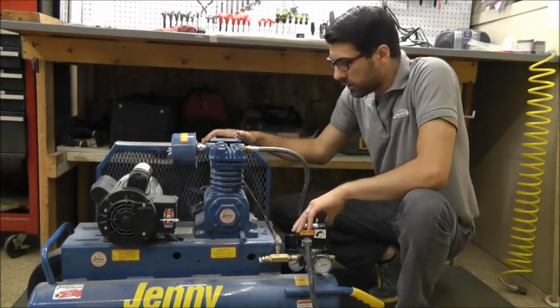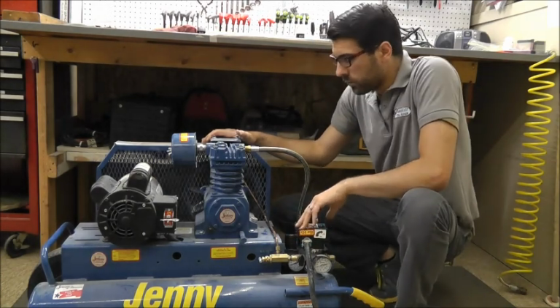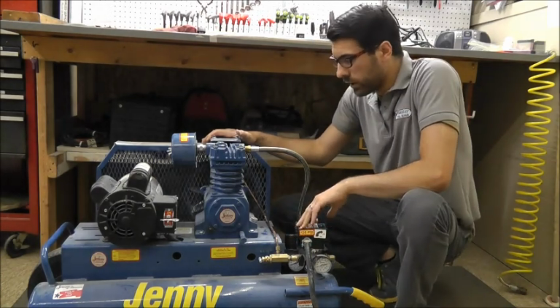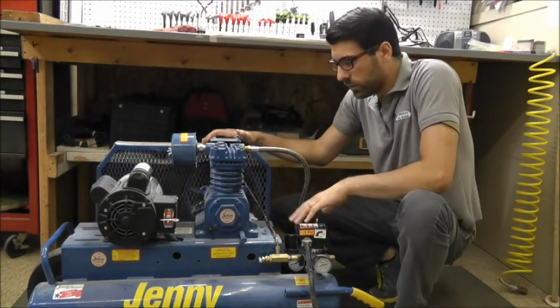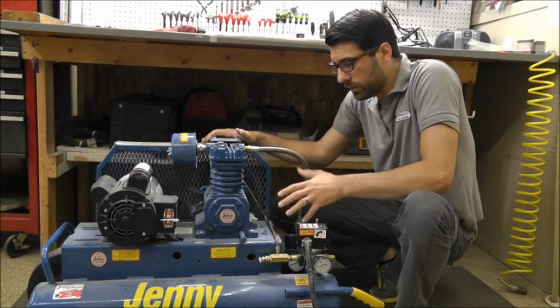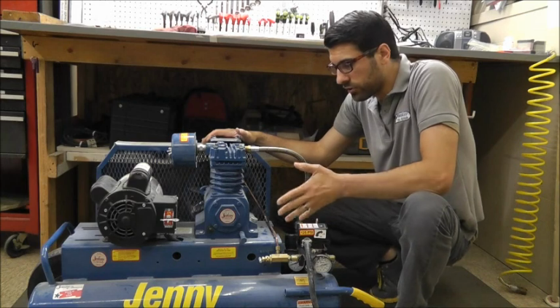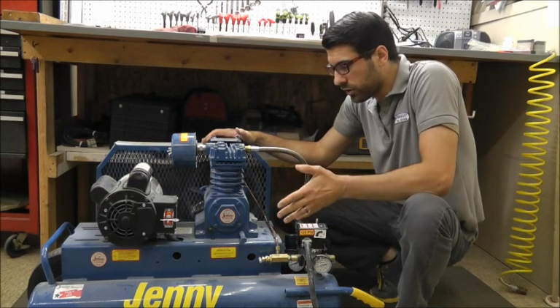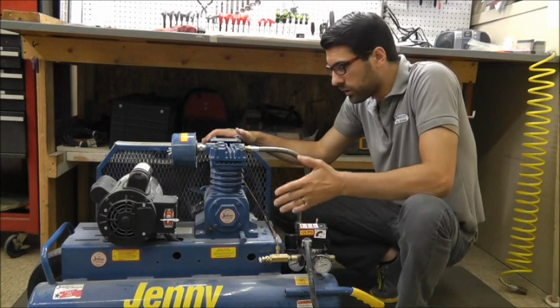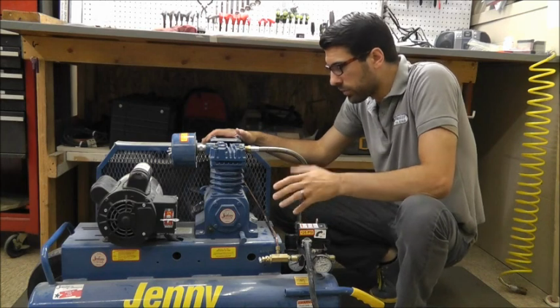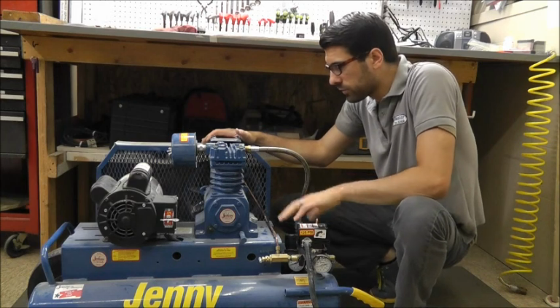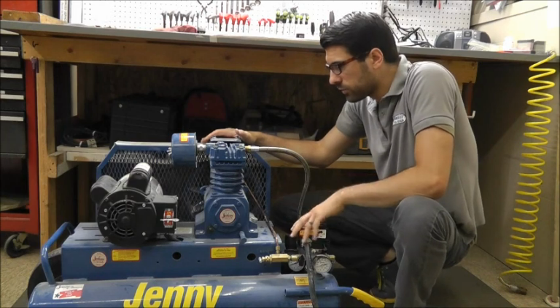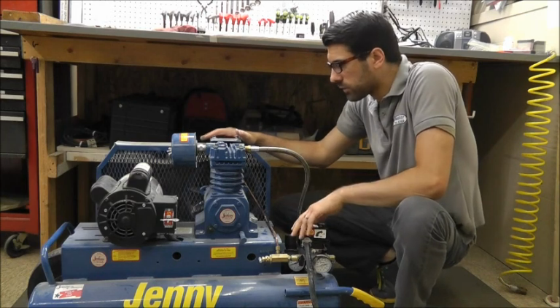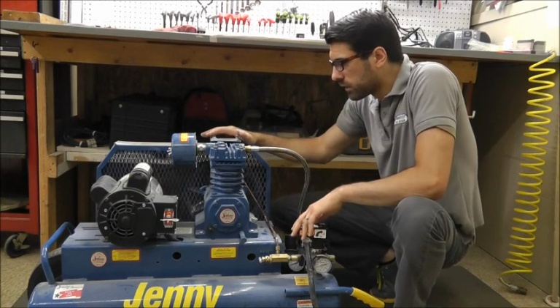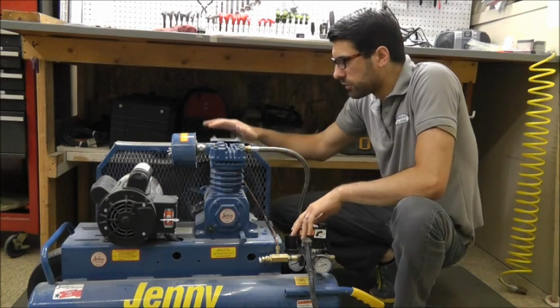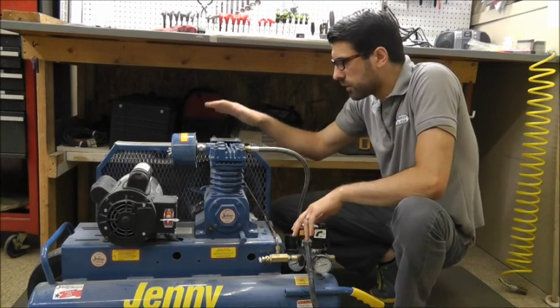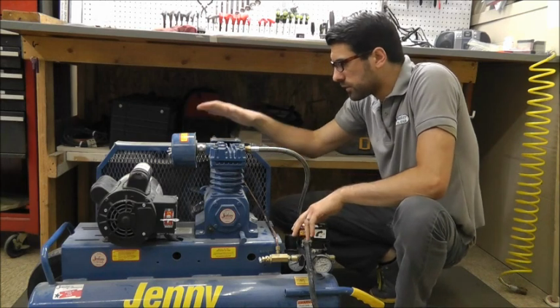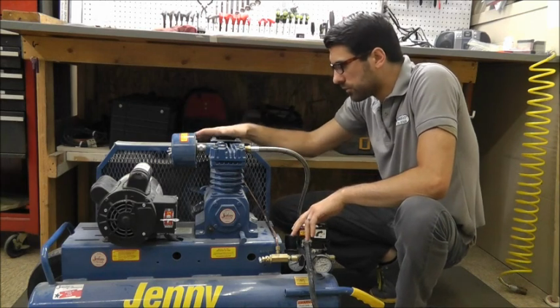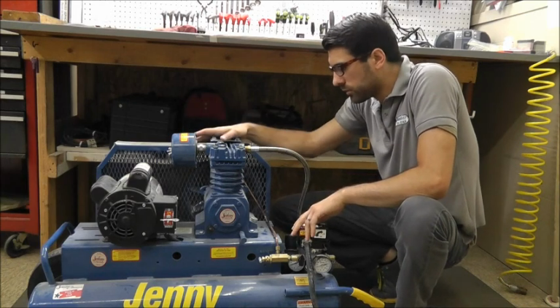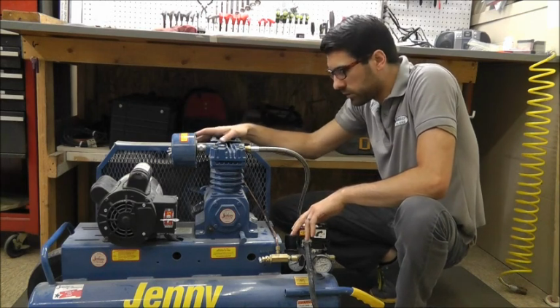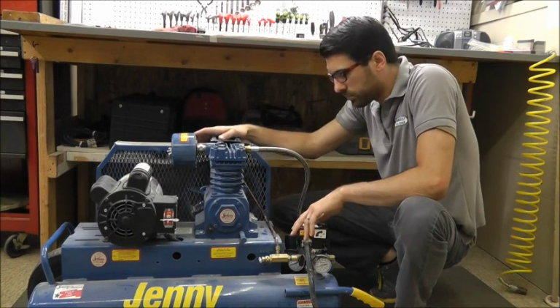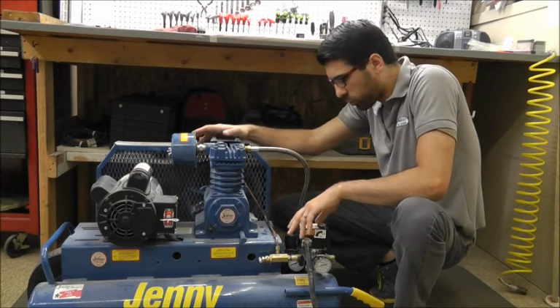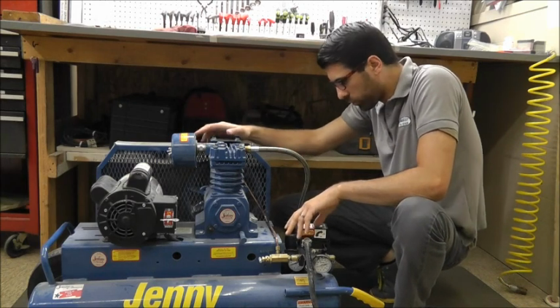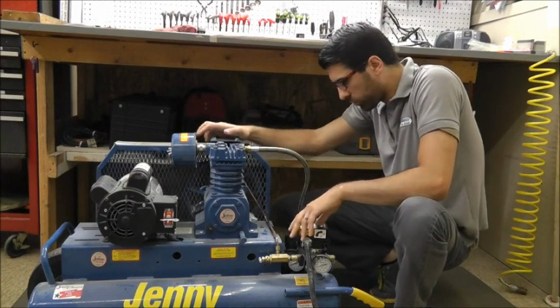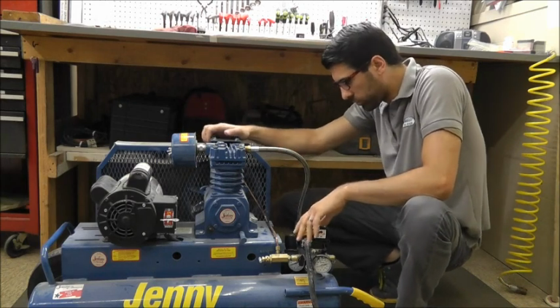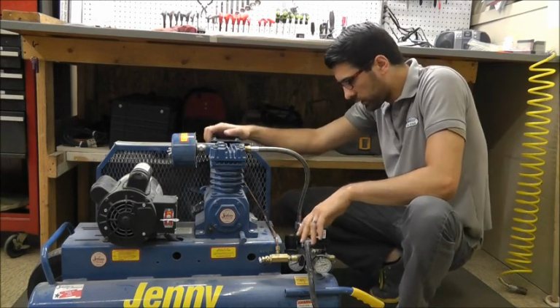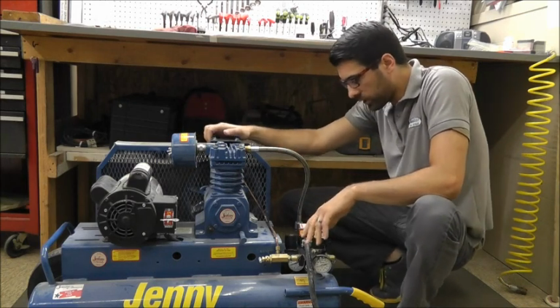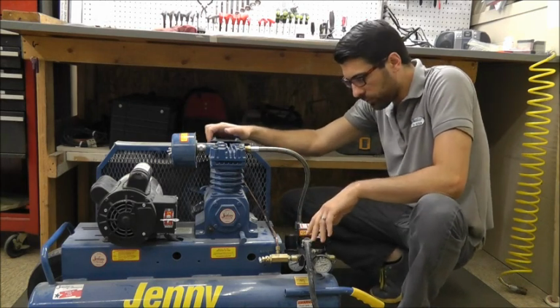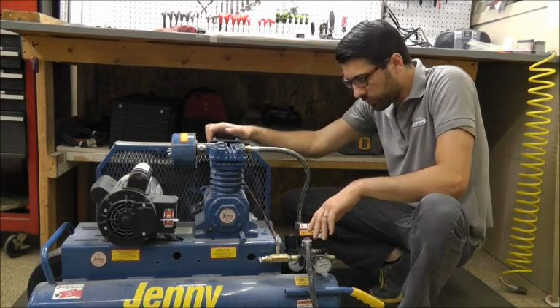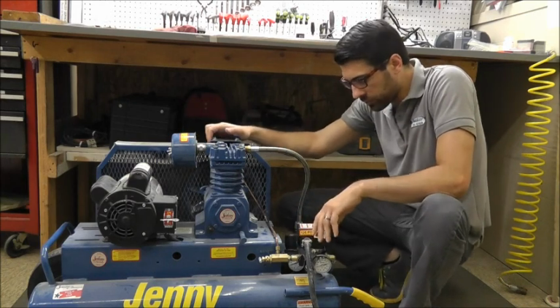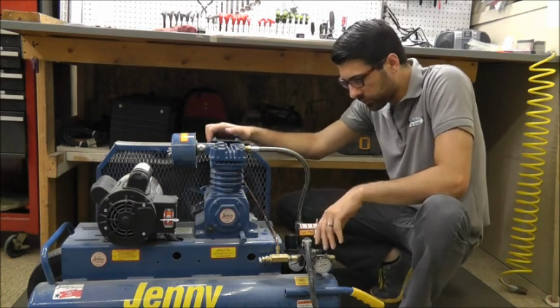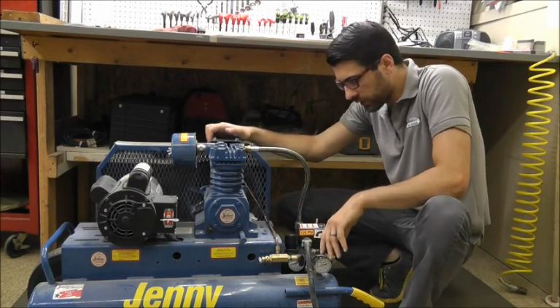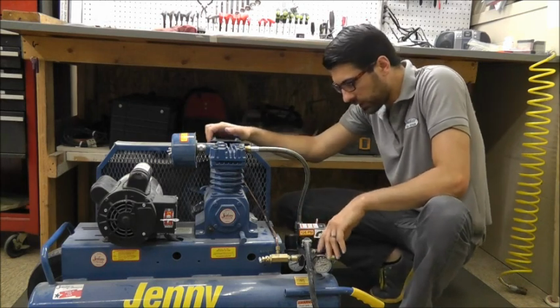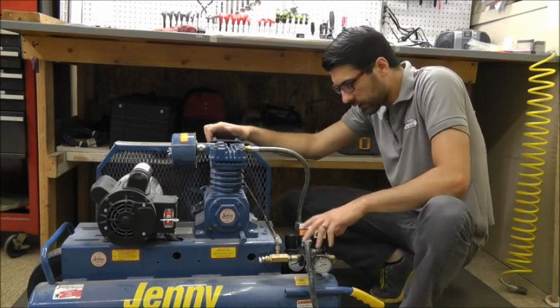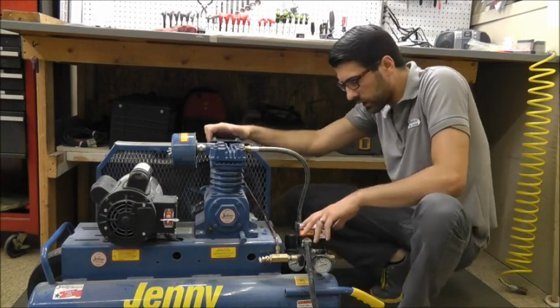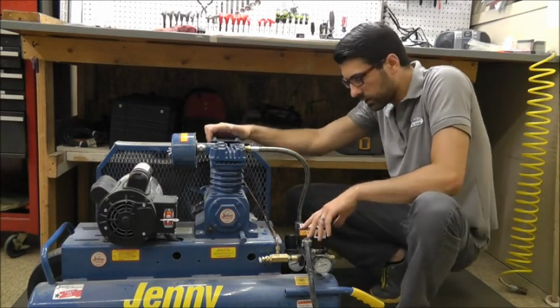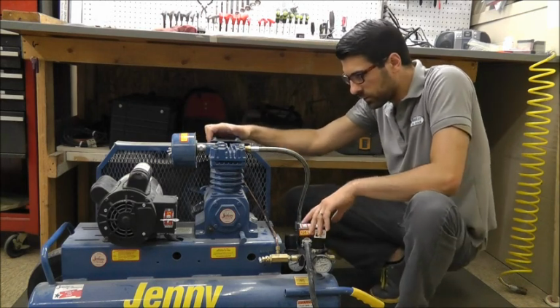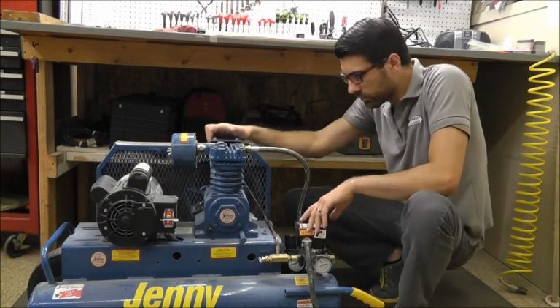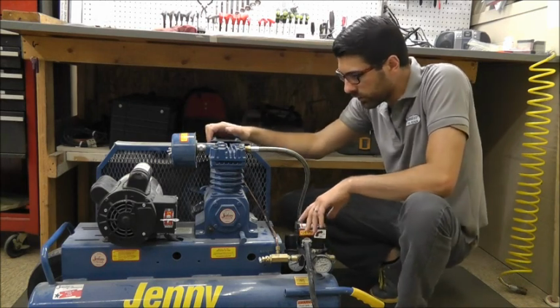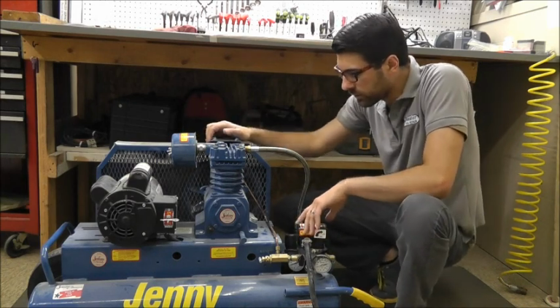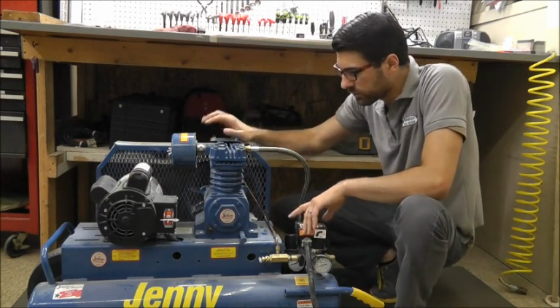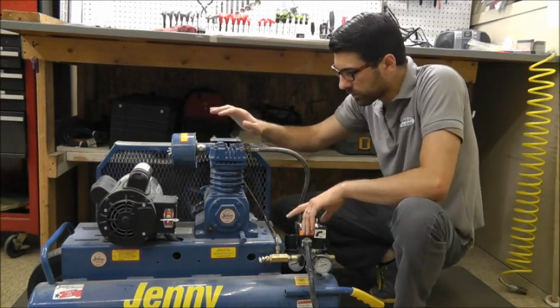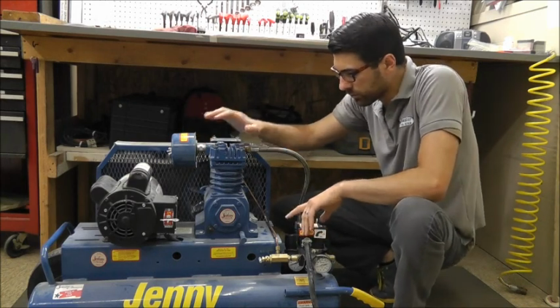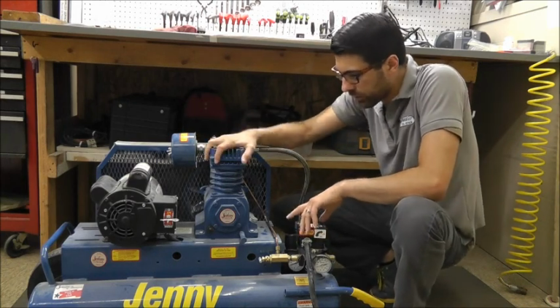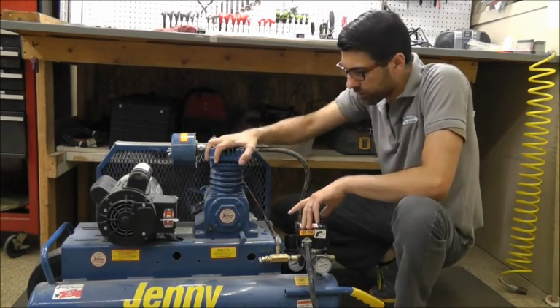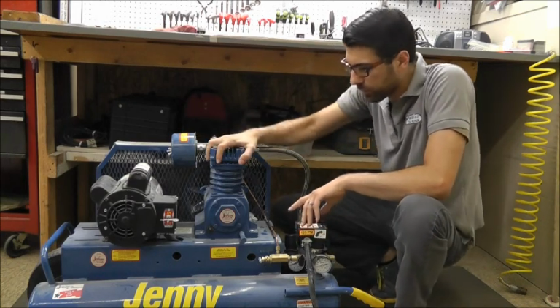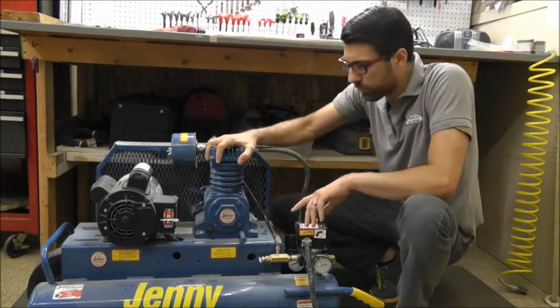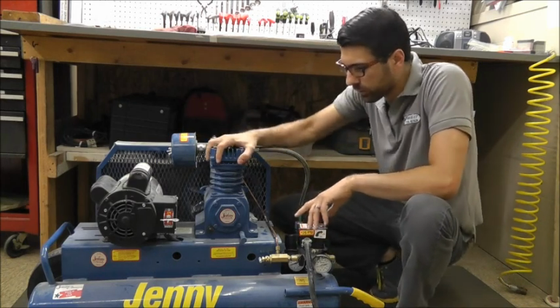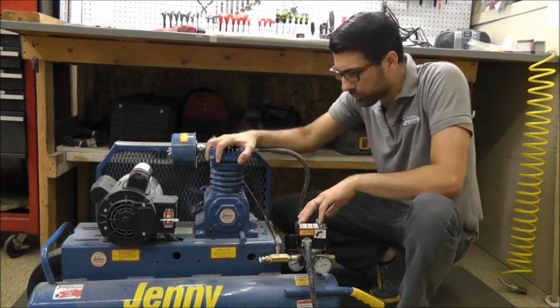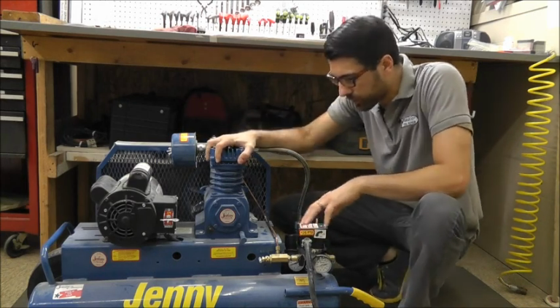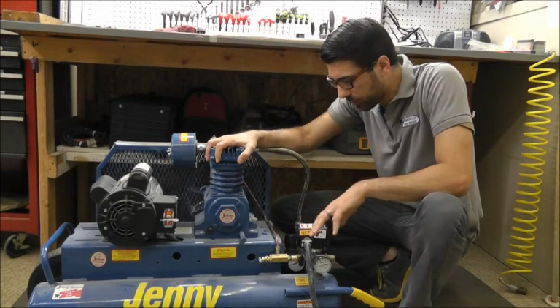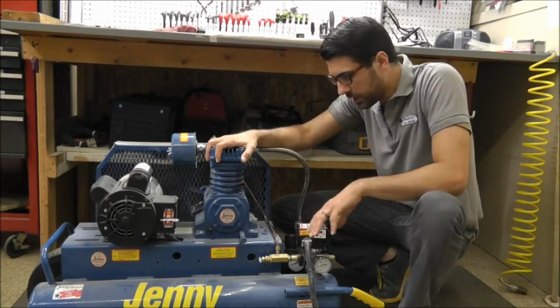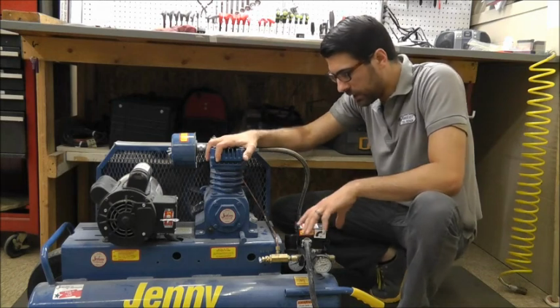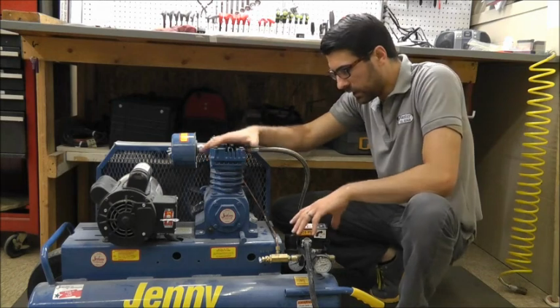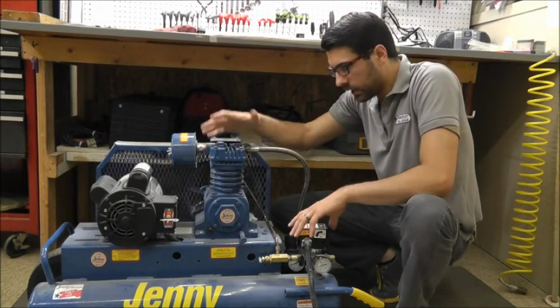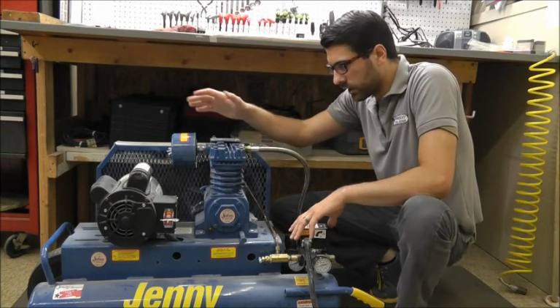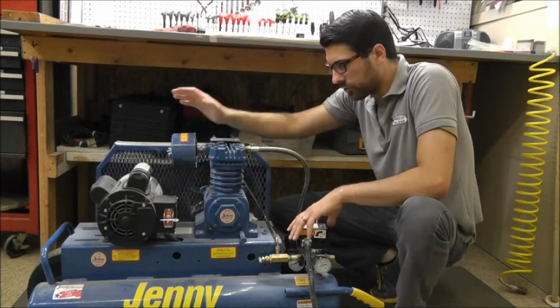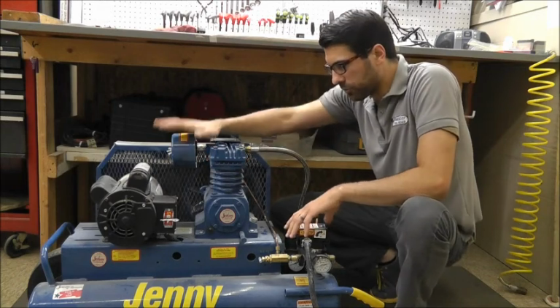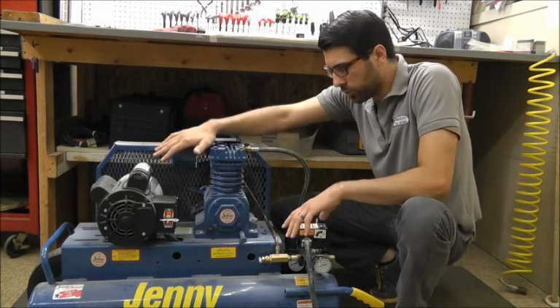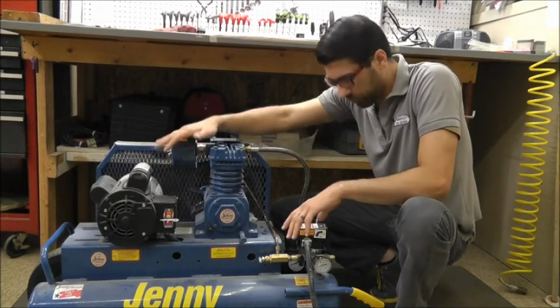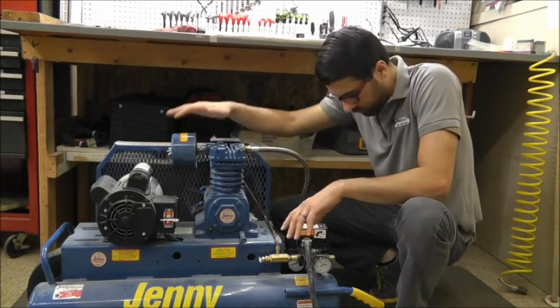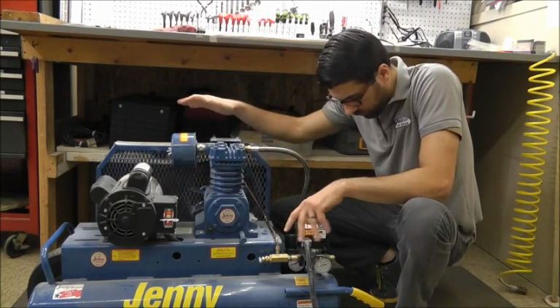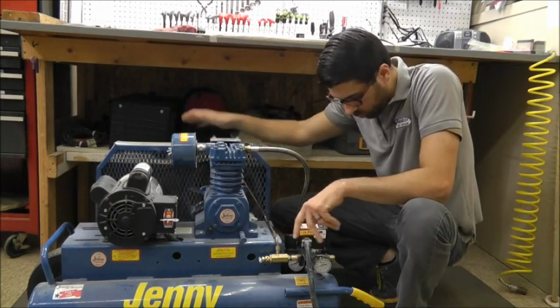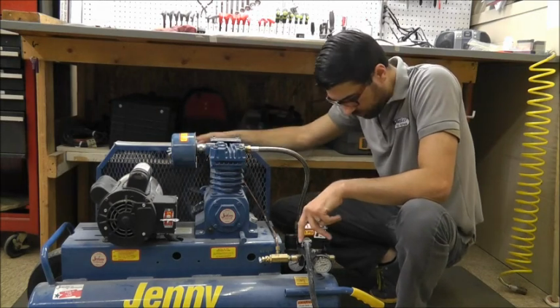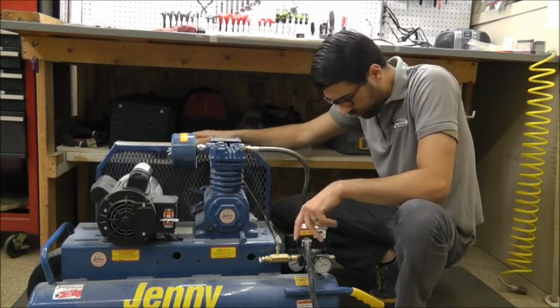Right here we have a Jenny compressor. It's a contractor-duty portable air compressor, 8-gallon unit, single-stage compressor pump, electric motor driven of course.